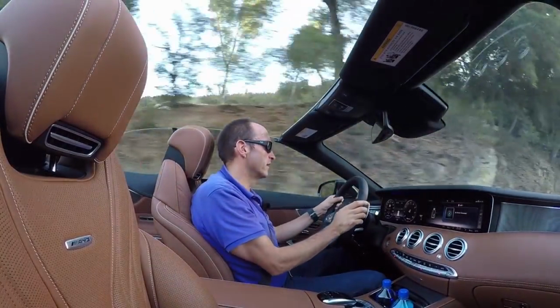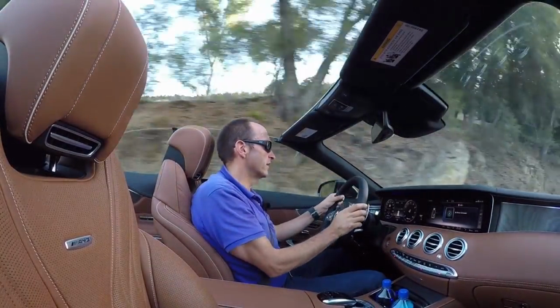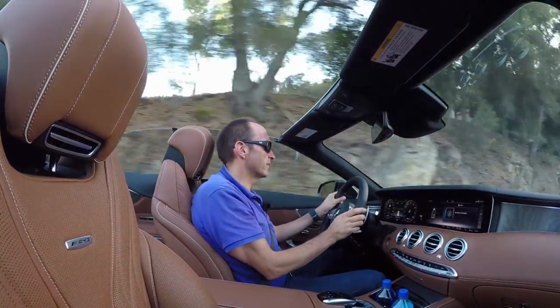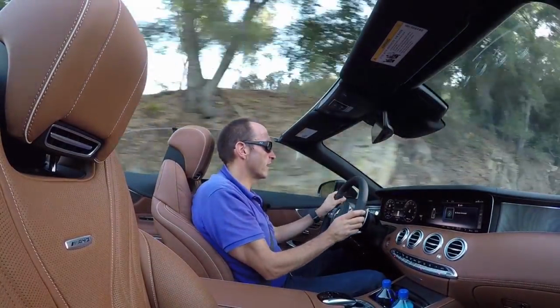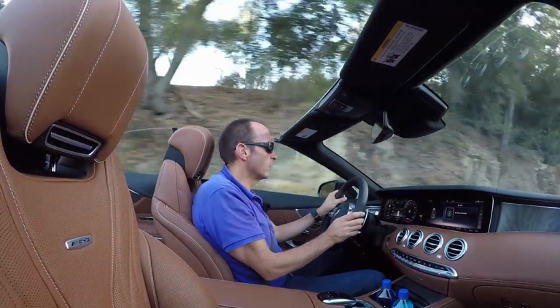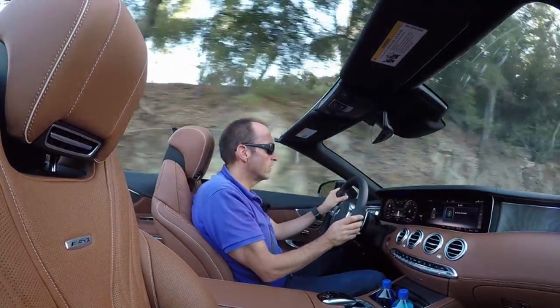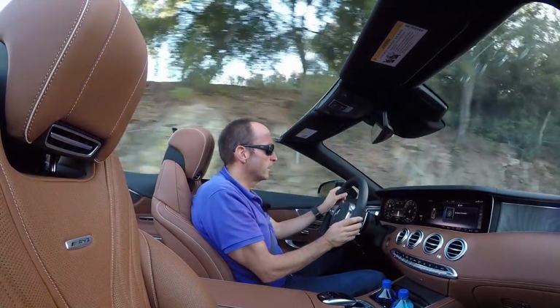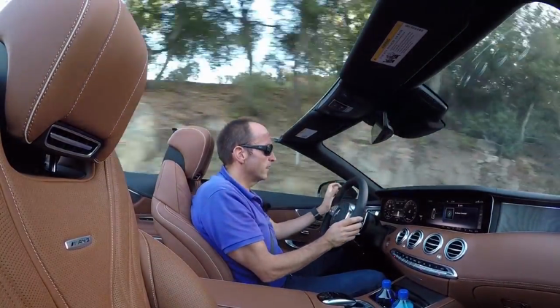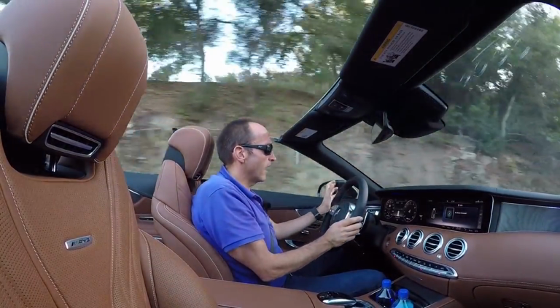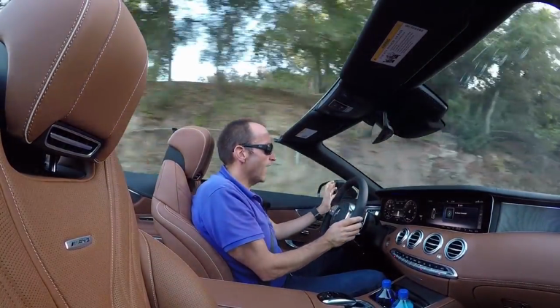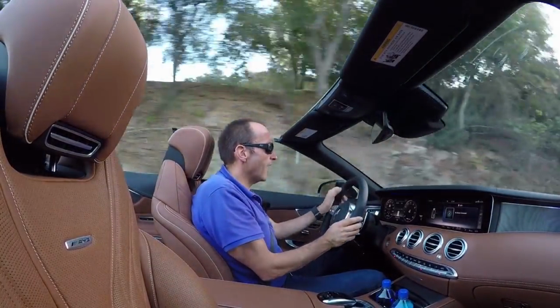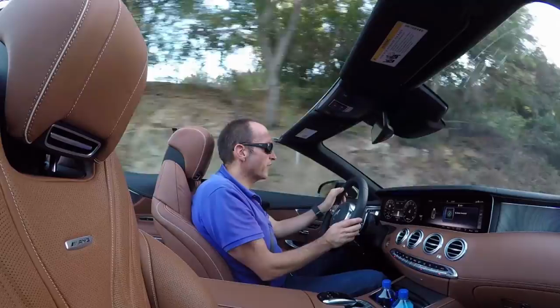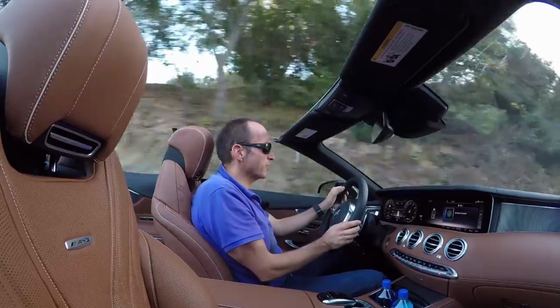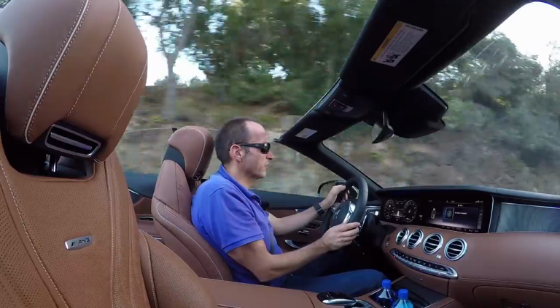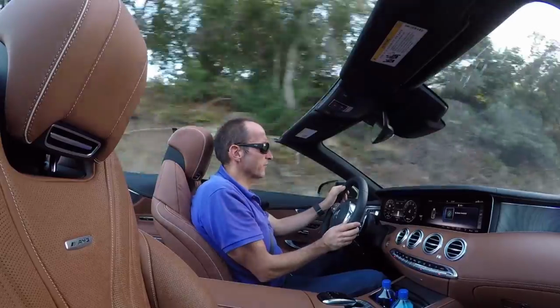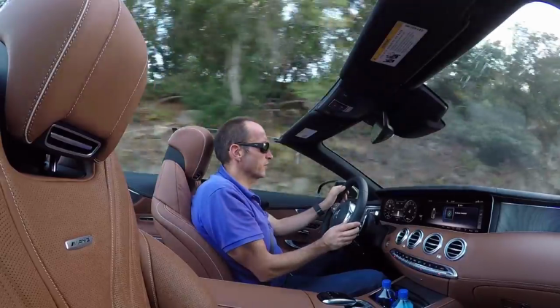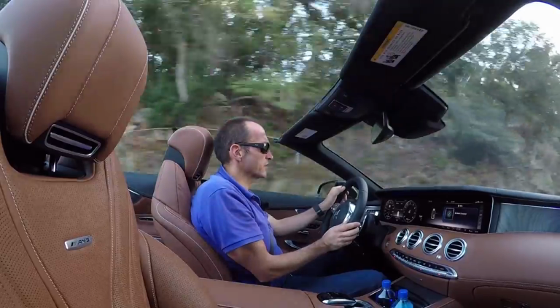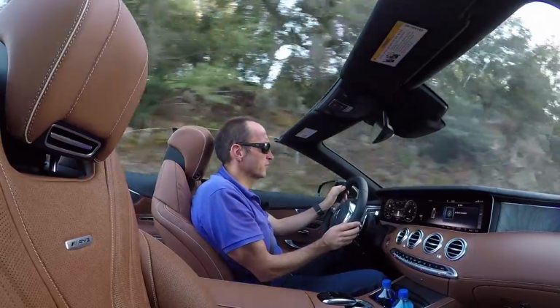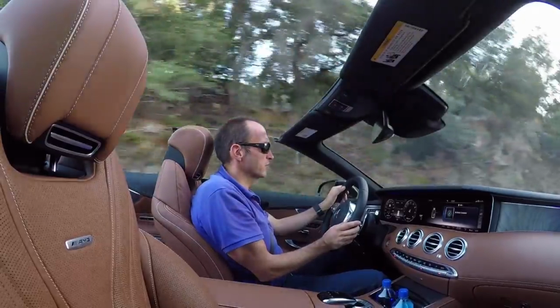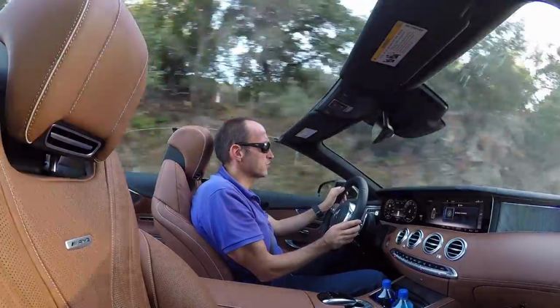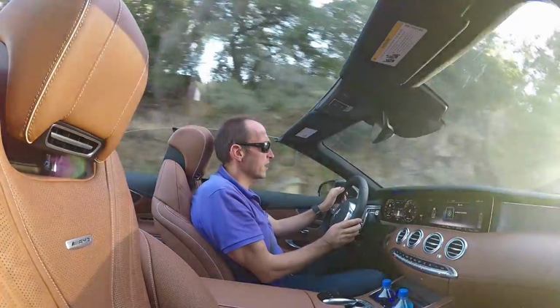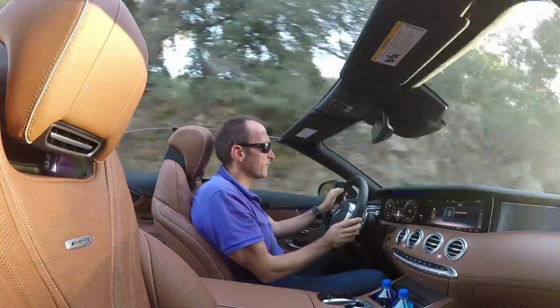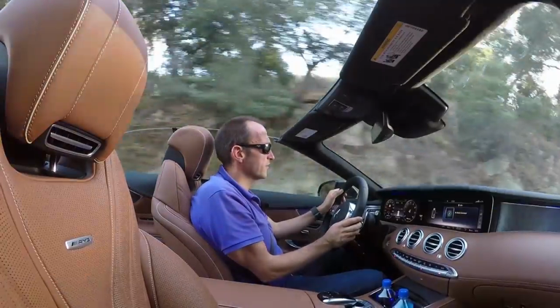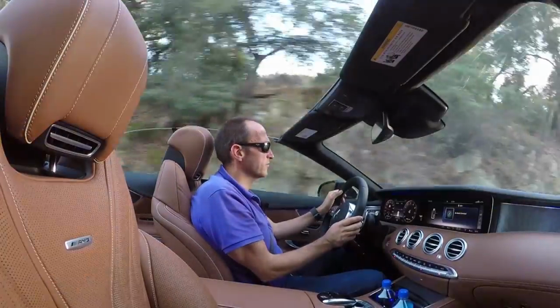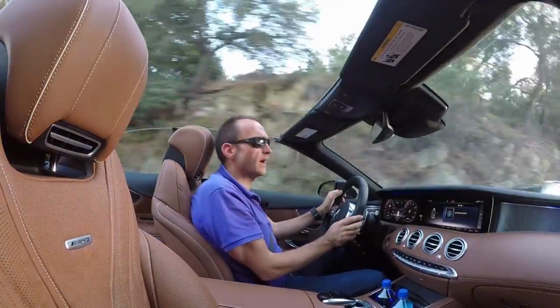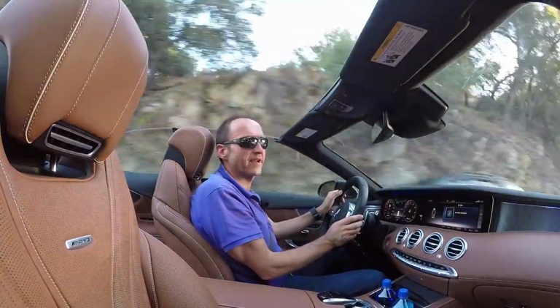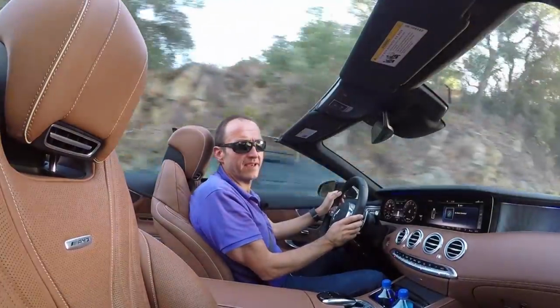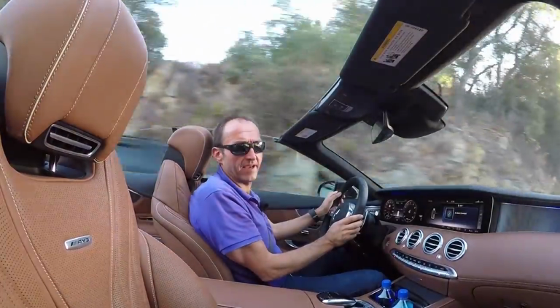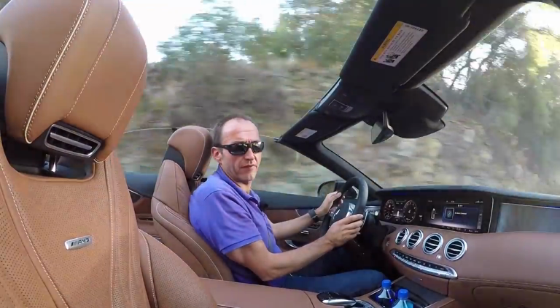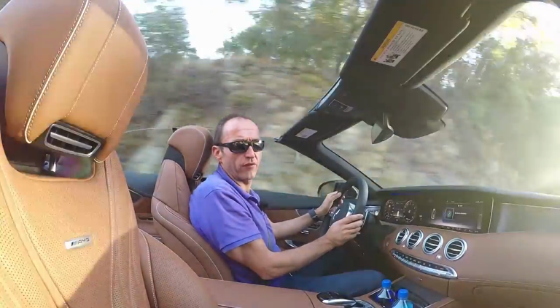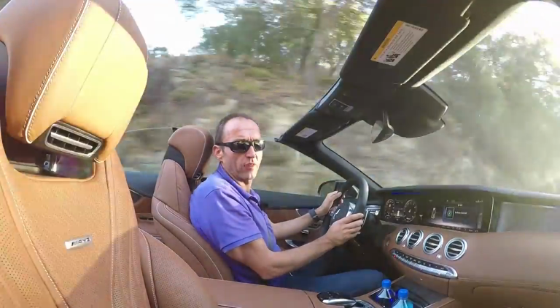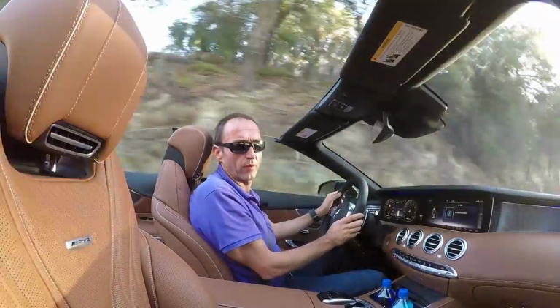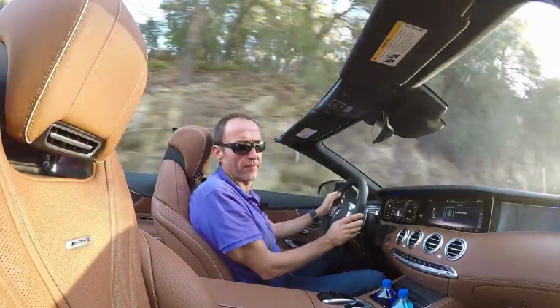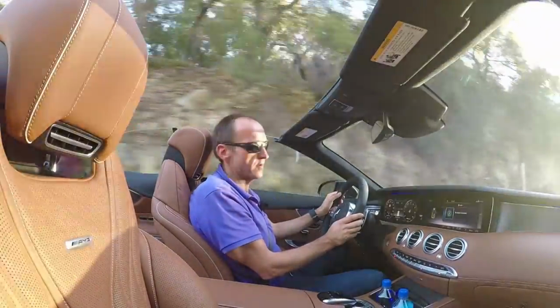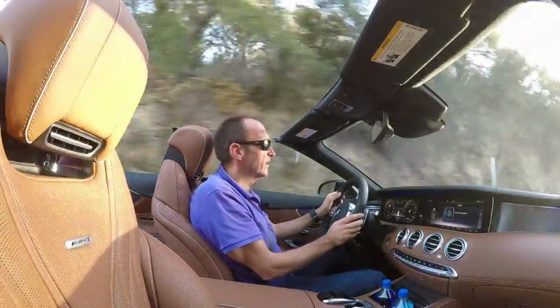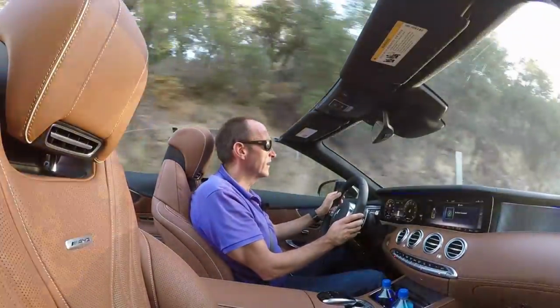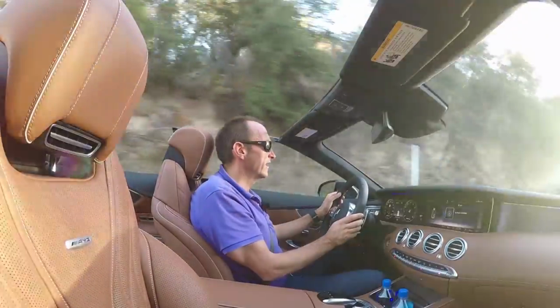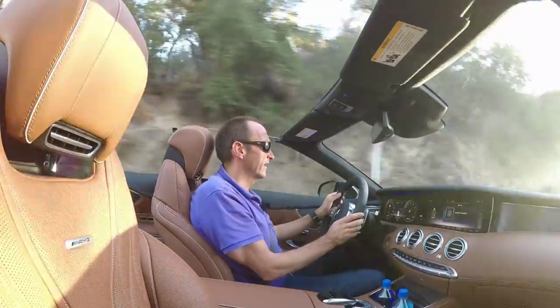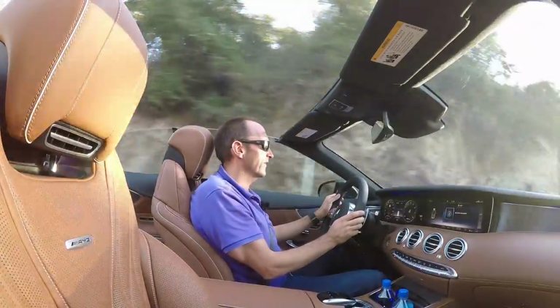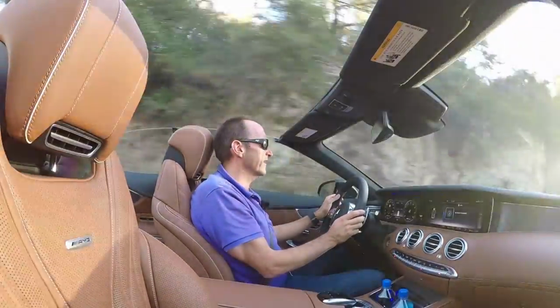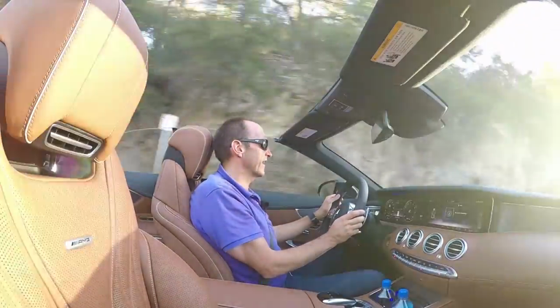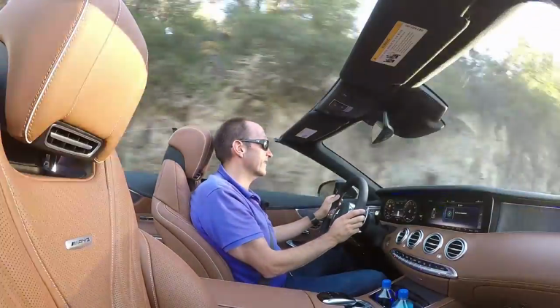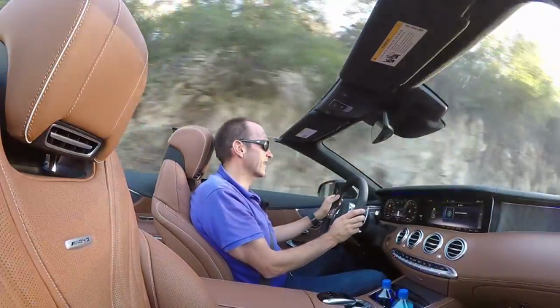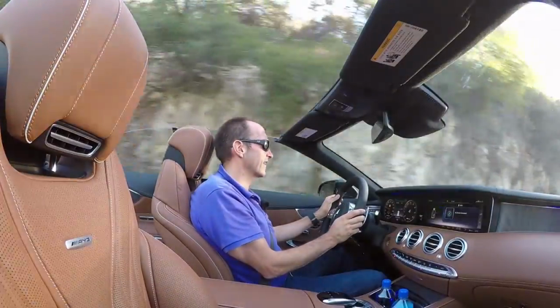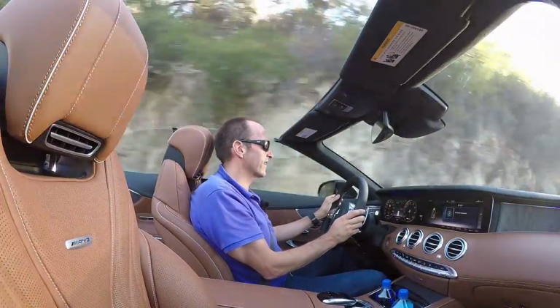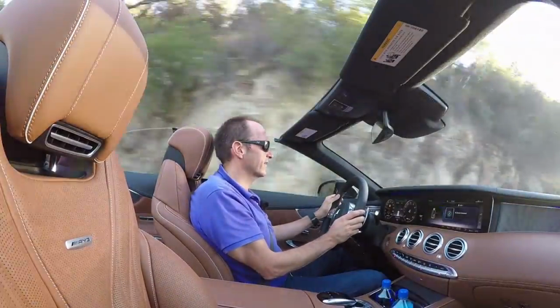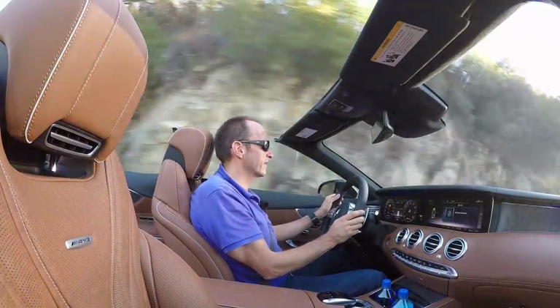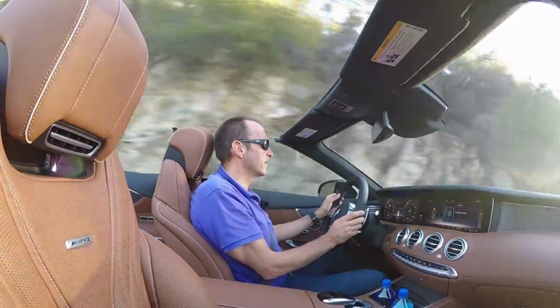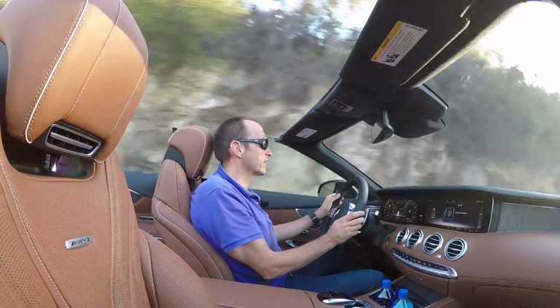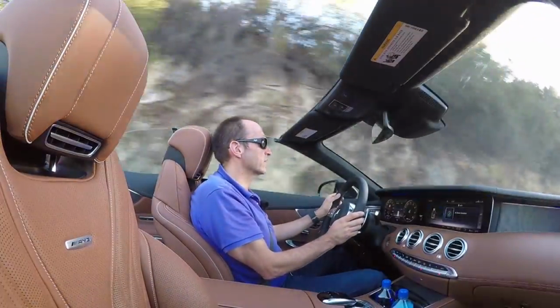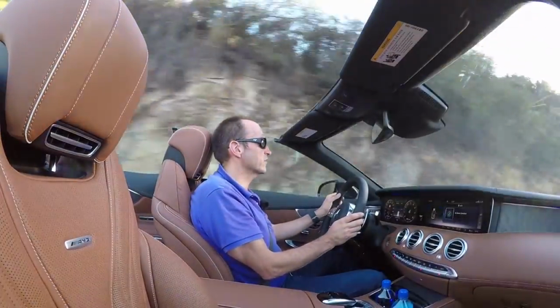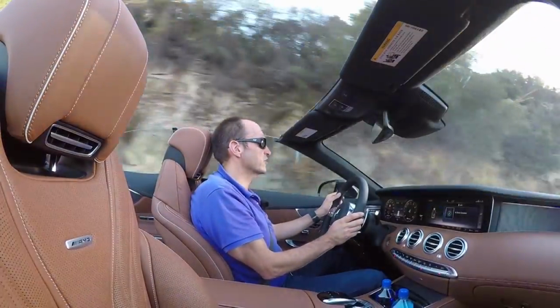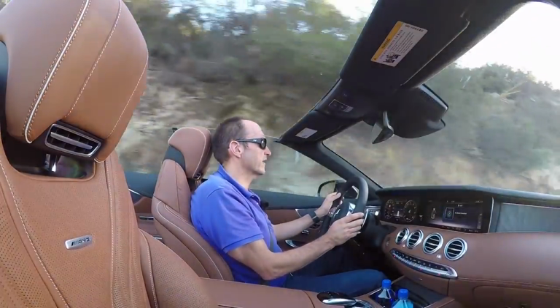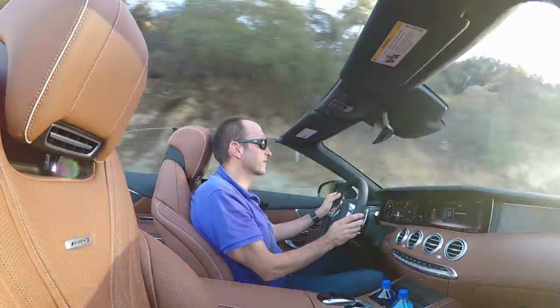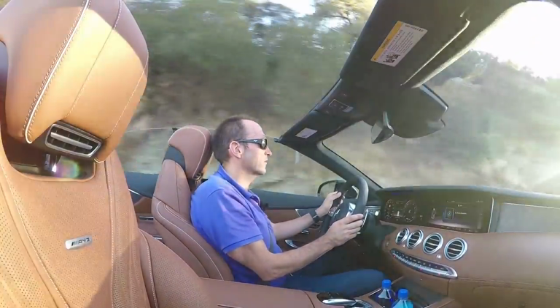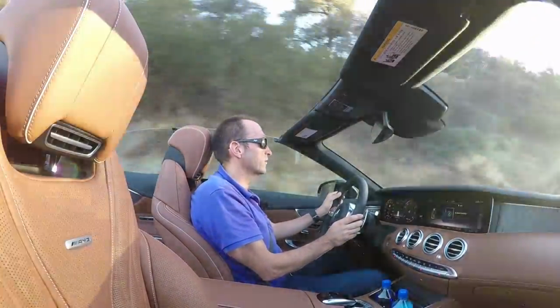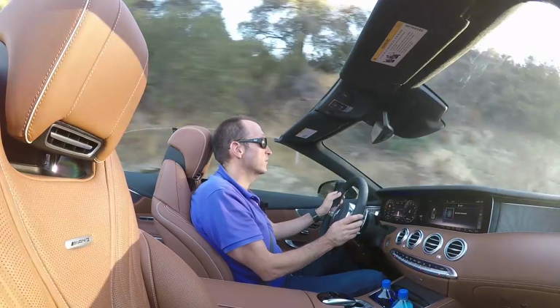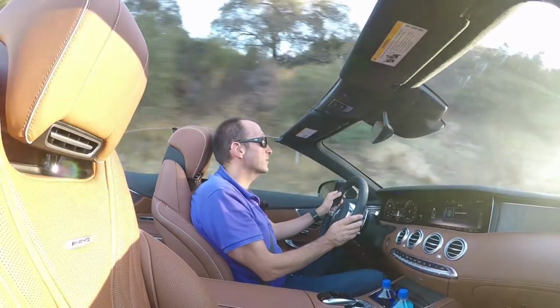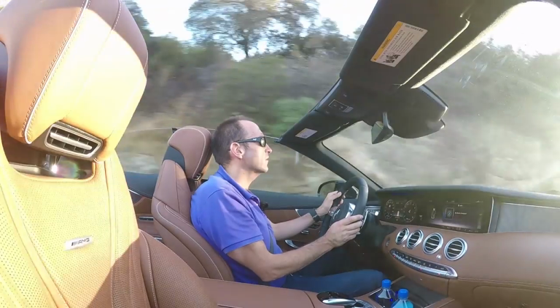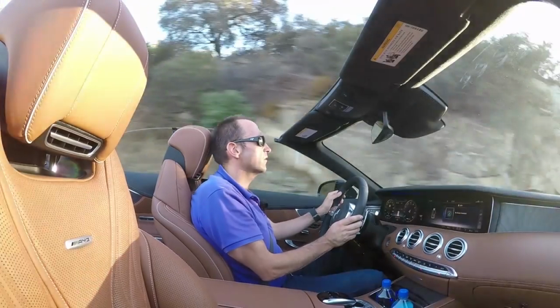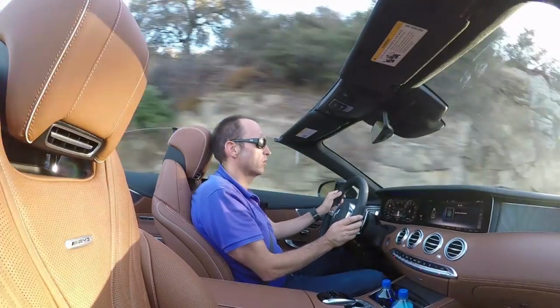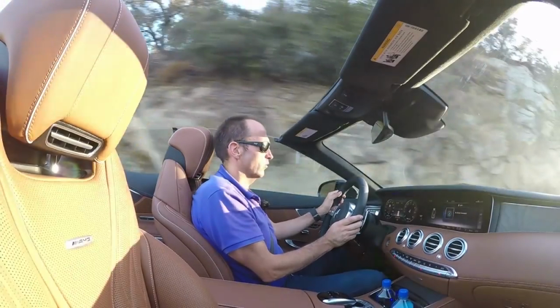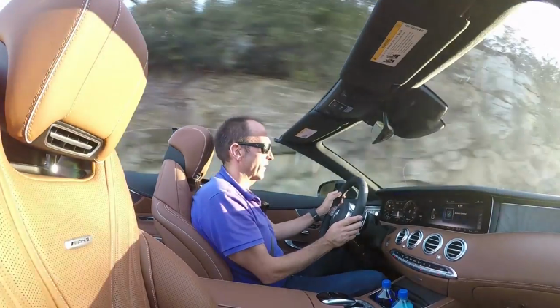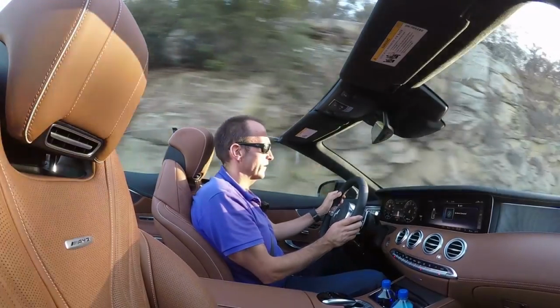So other convertible drivers might care about the weather — in the S-Class, you just make your own weather.